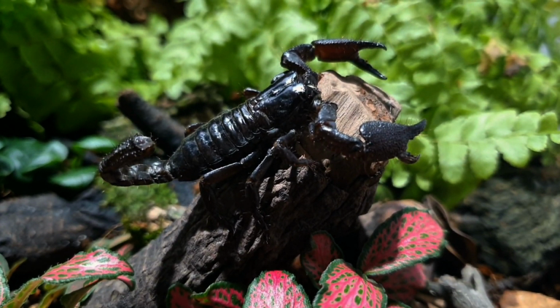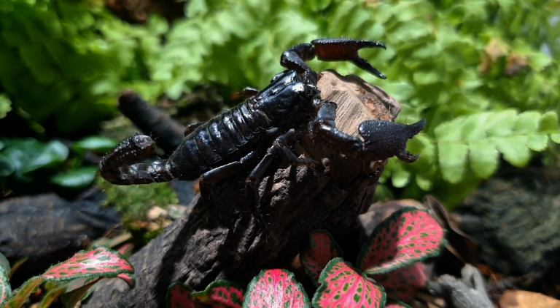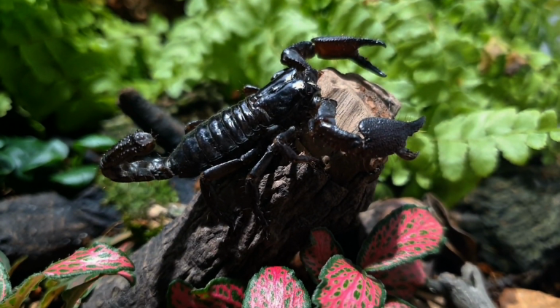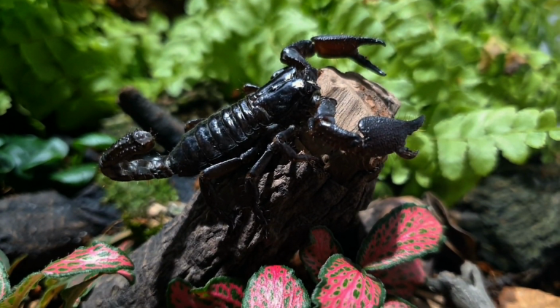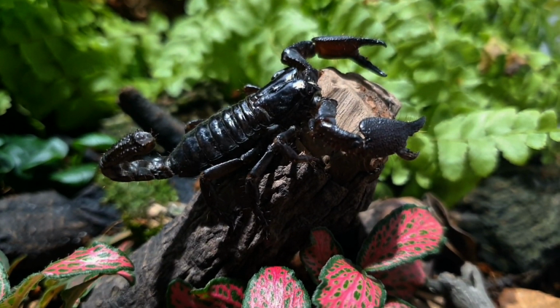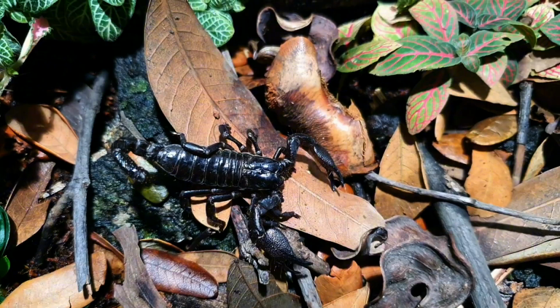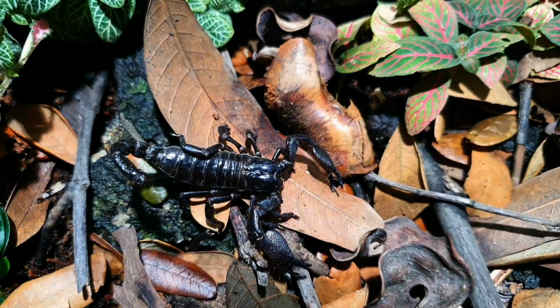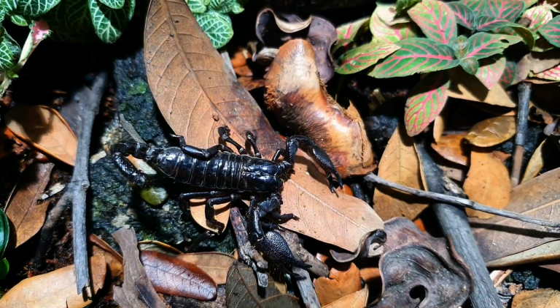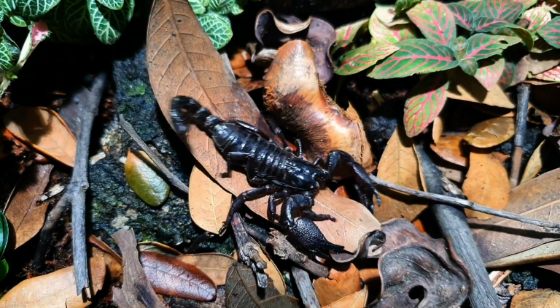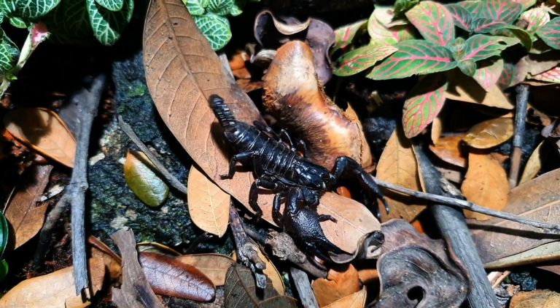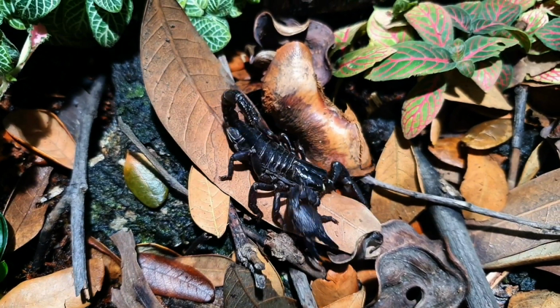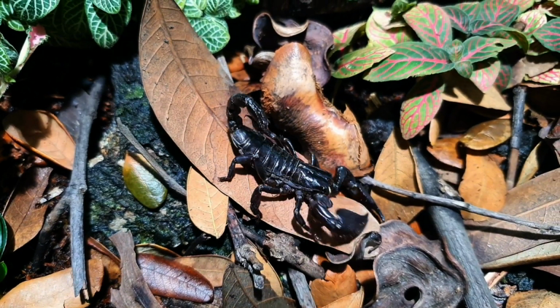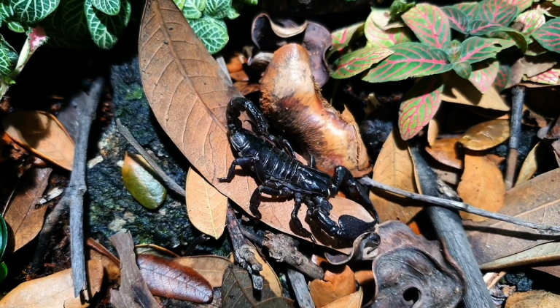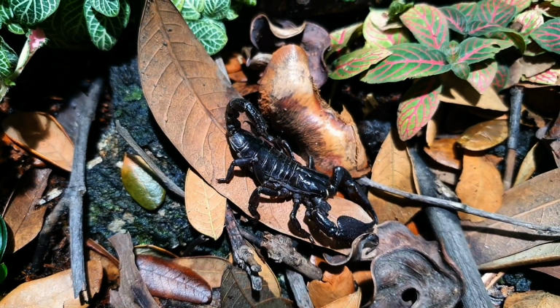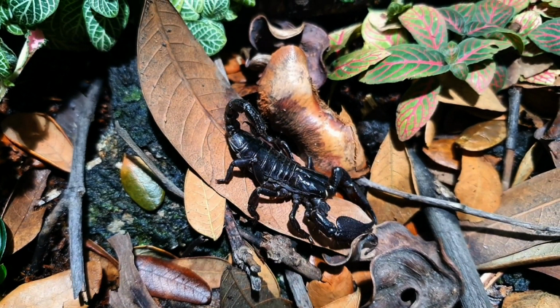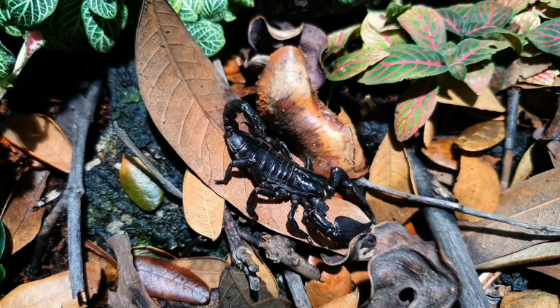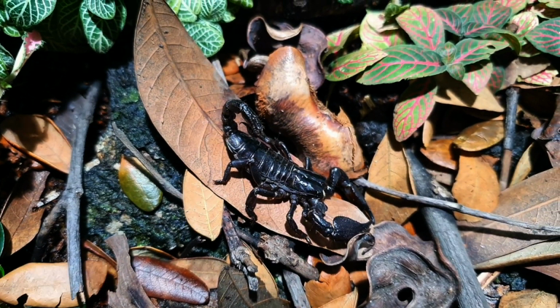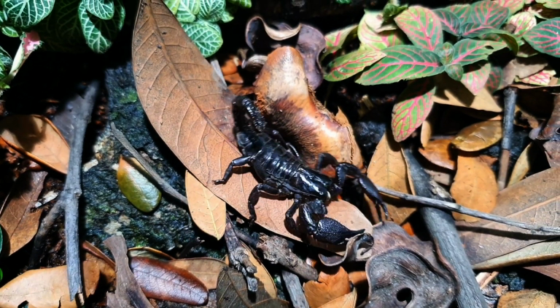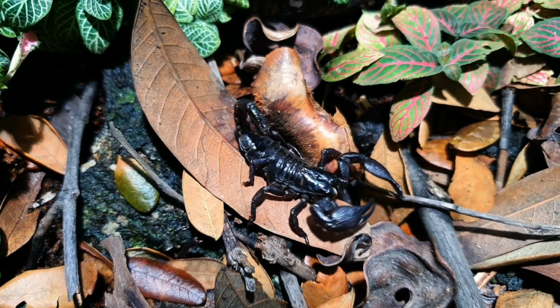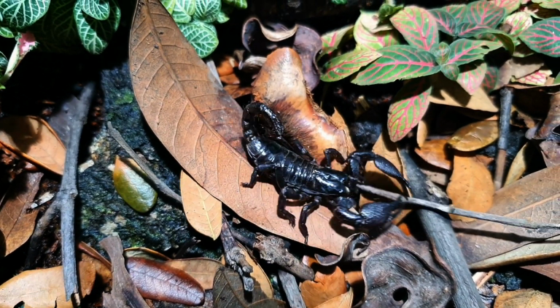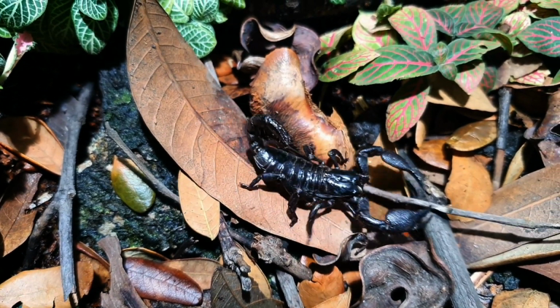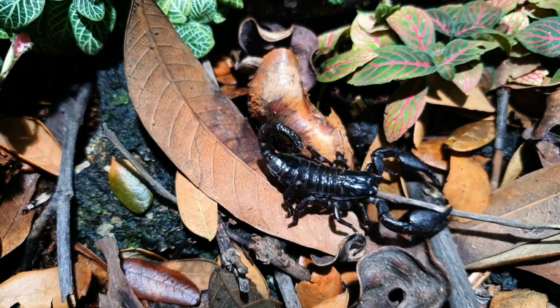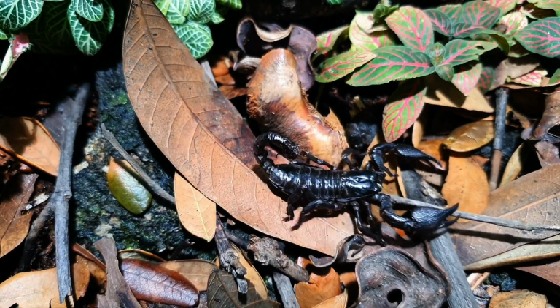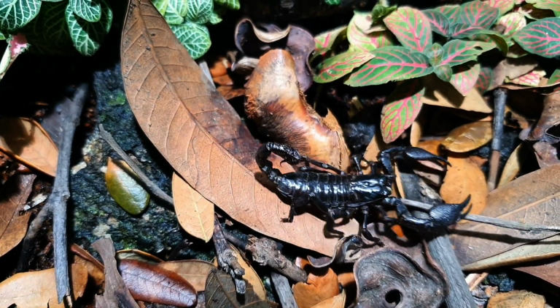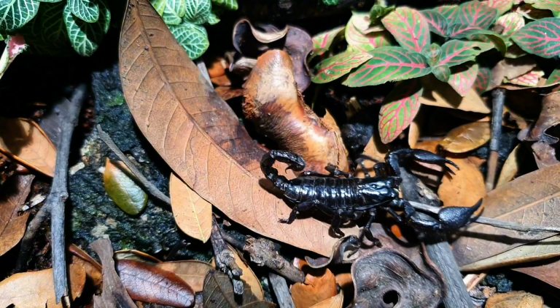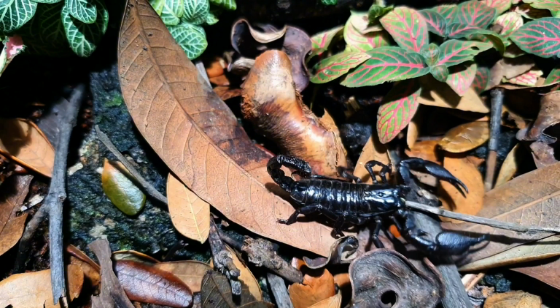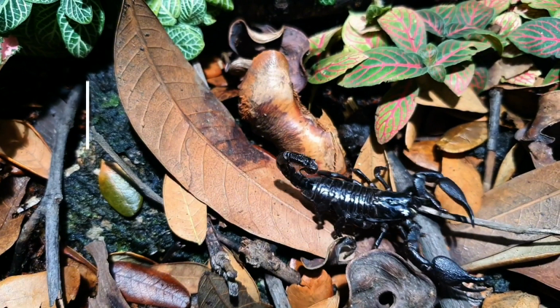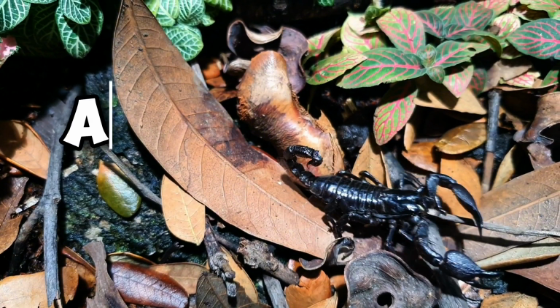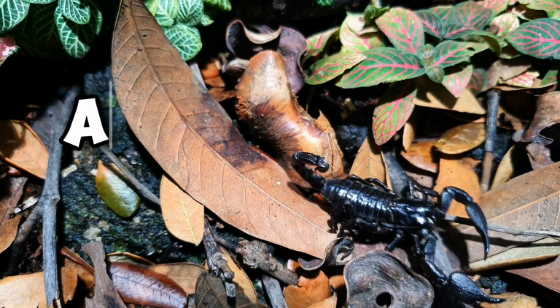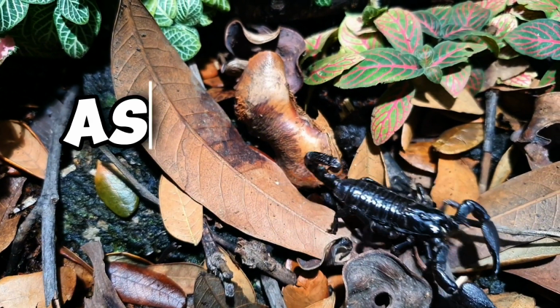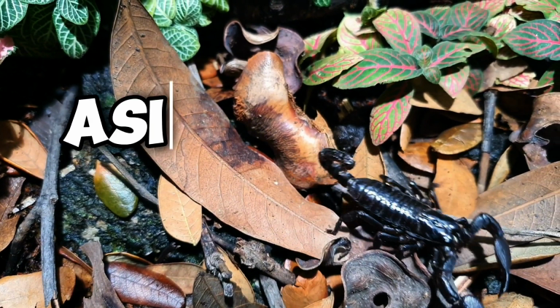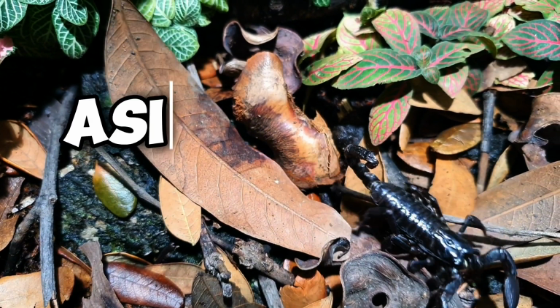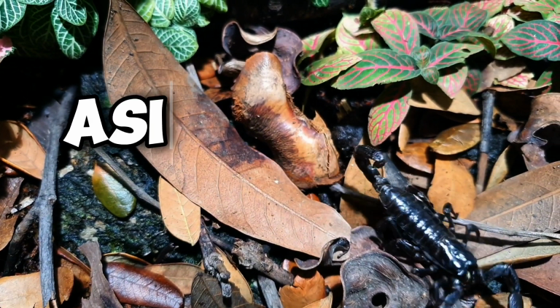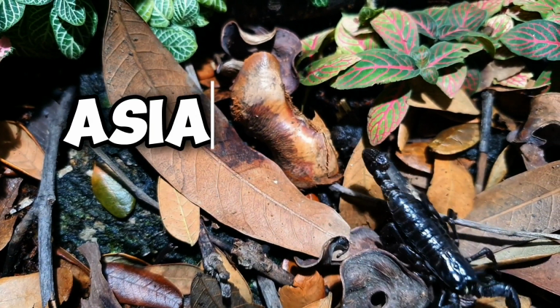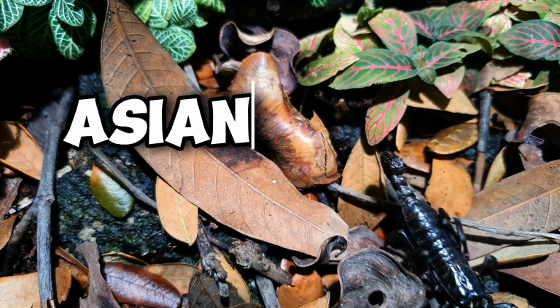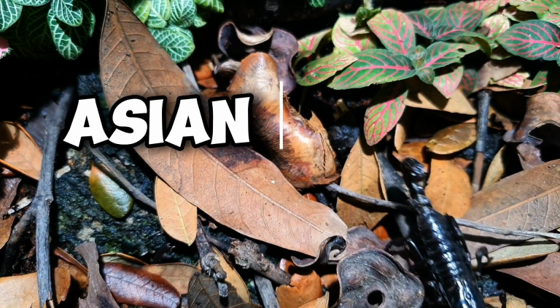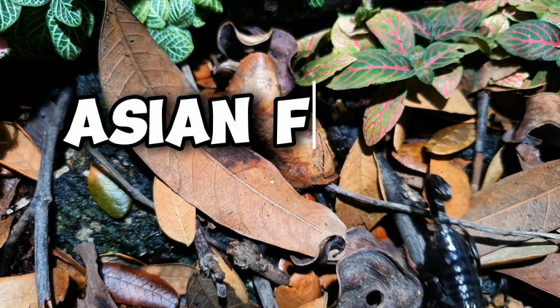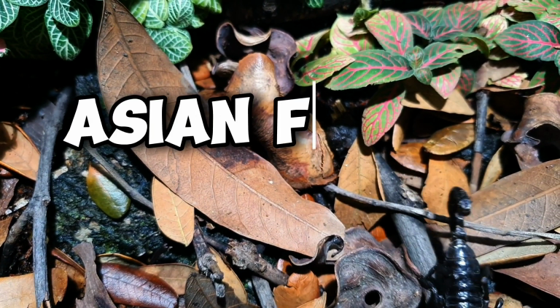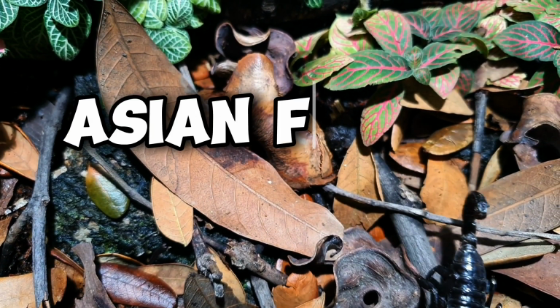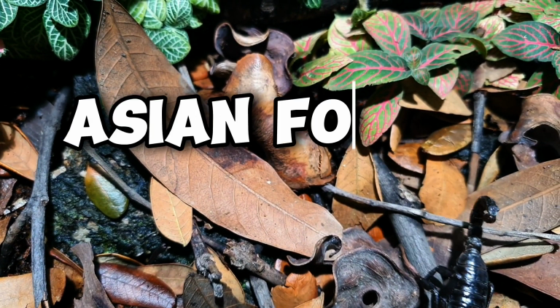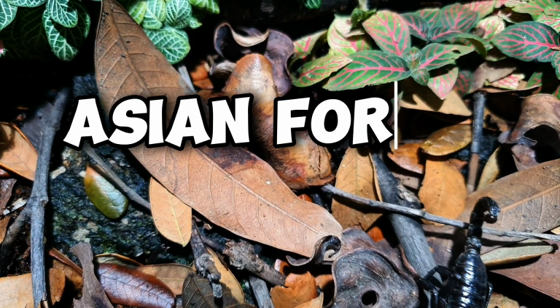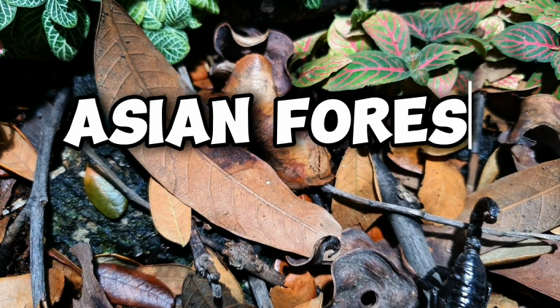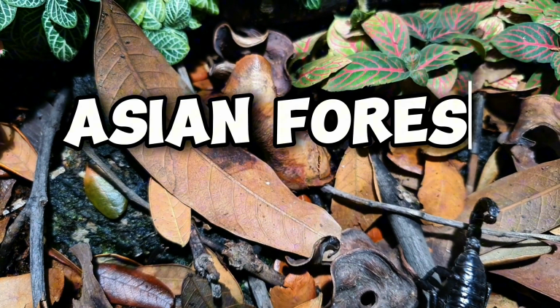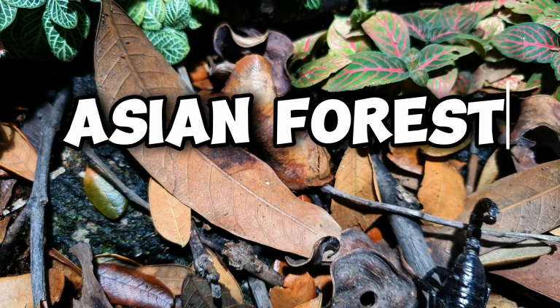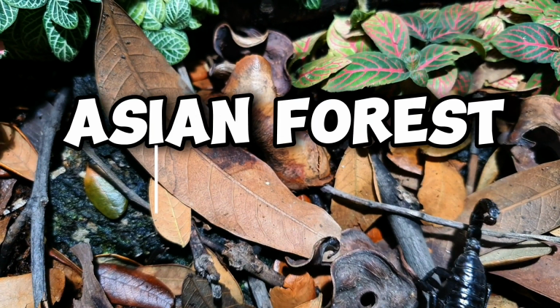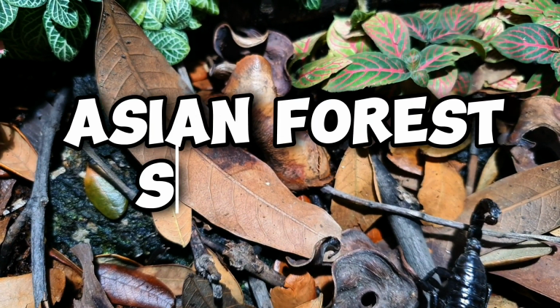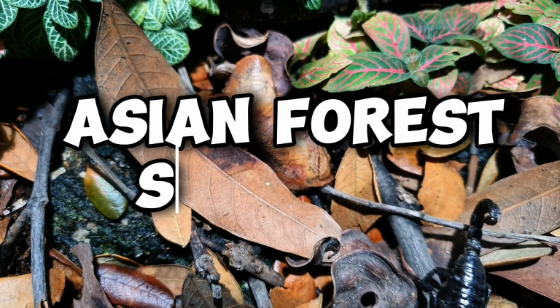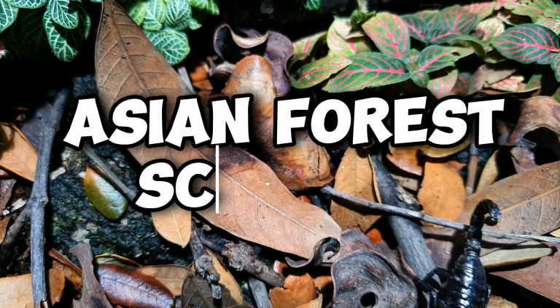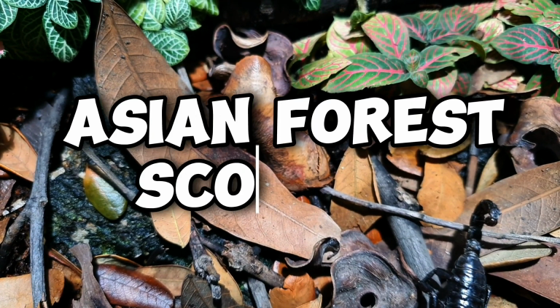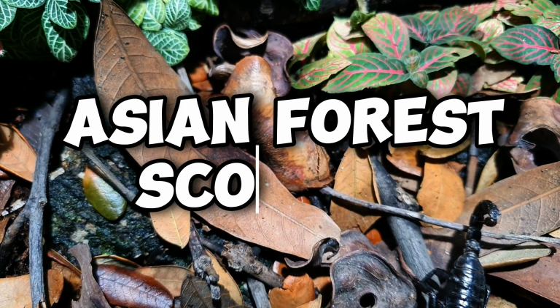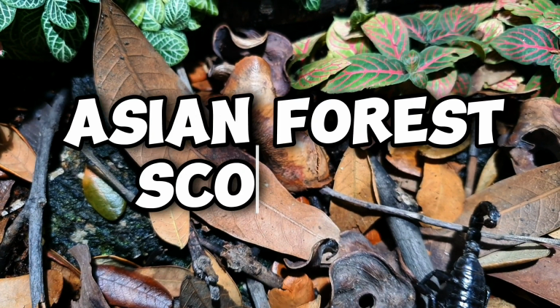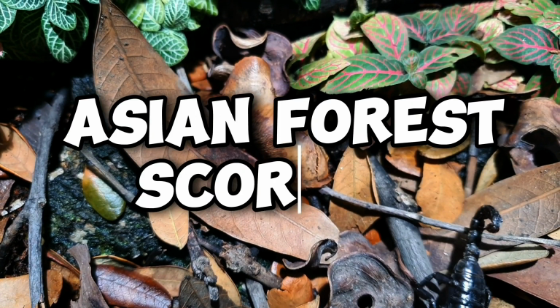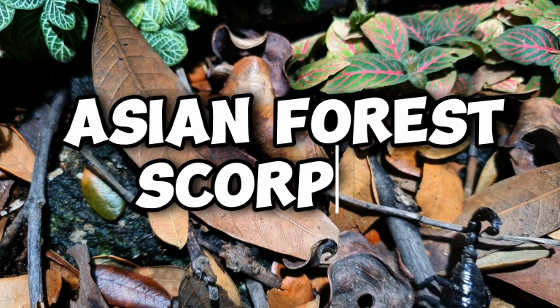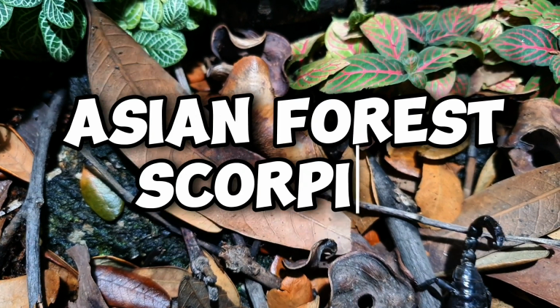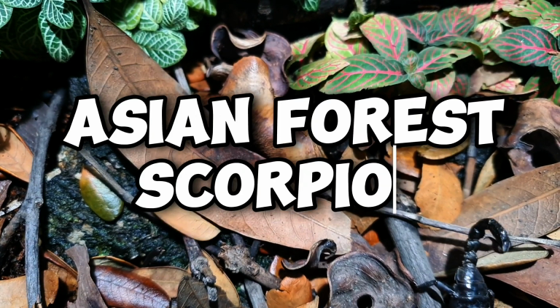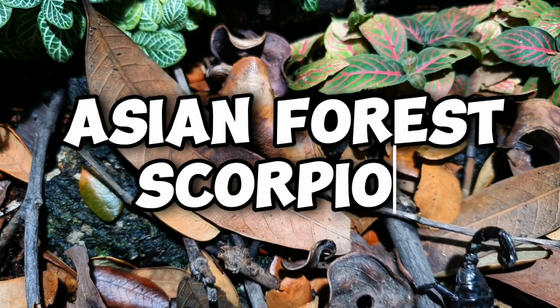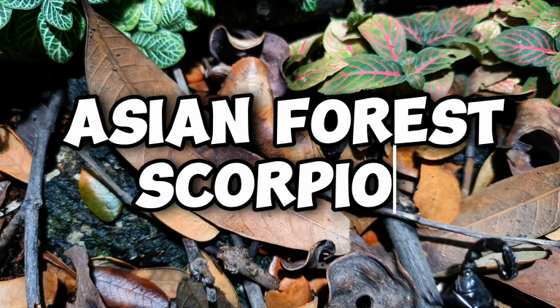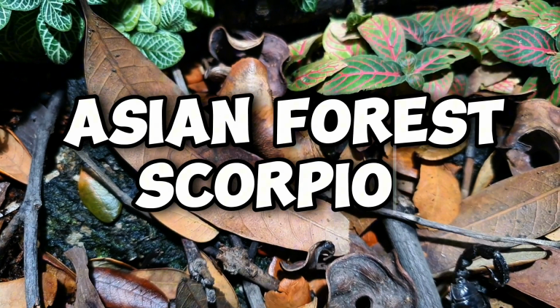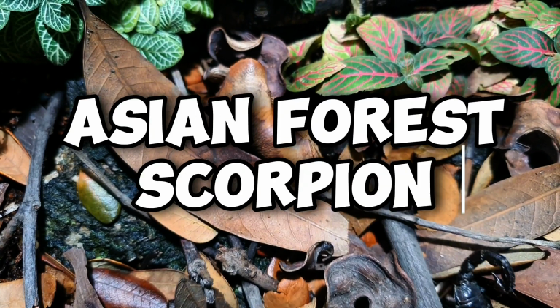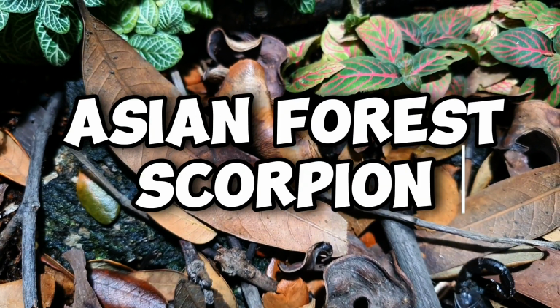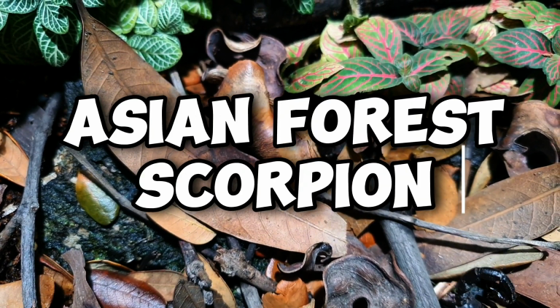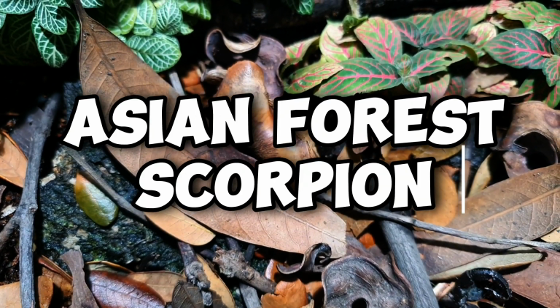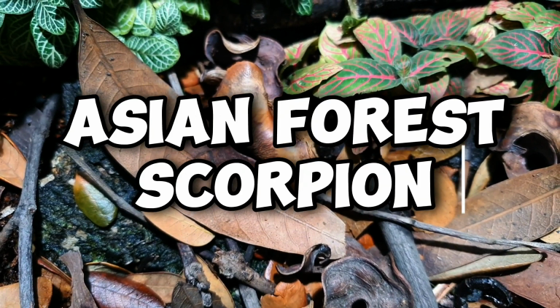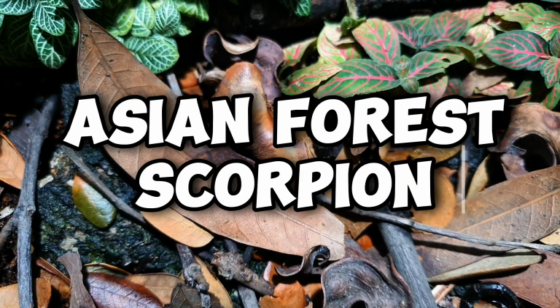In this video, I will be showing how to properly build a bioactive Asian Forest Scorpion enclosure and its care guide.